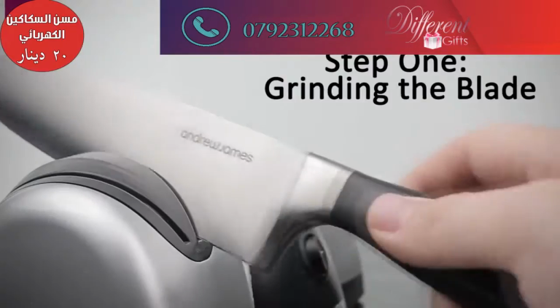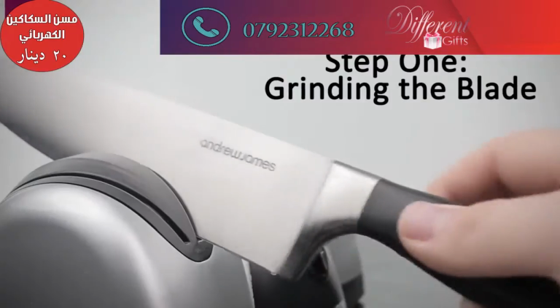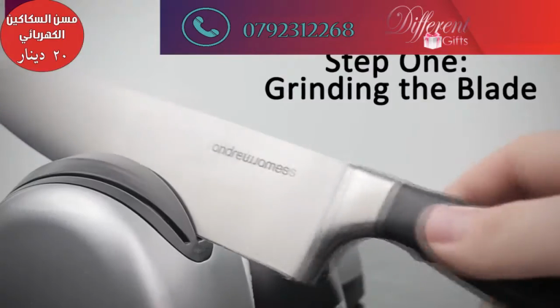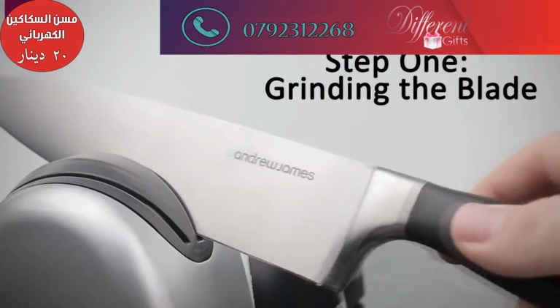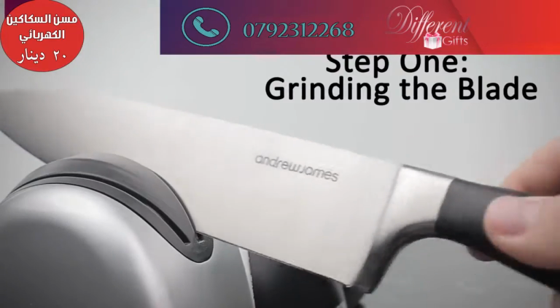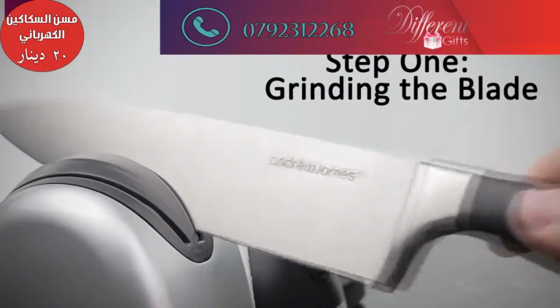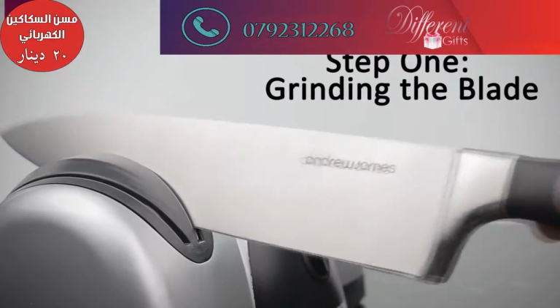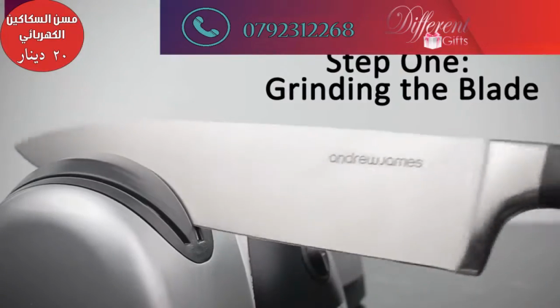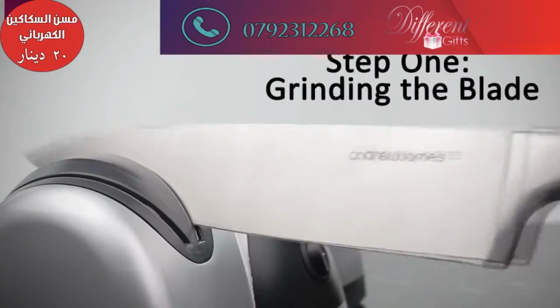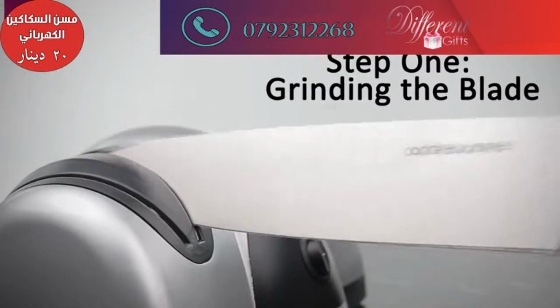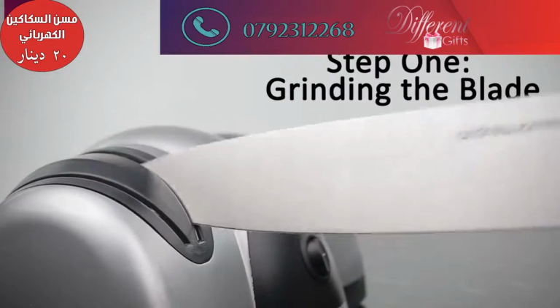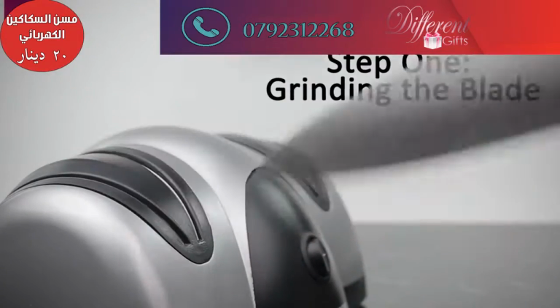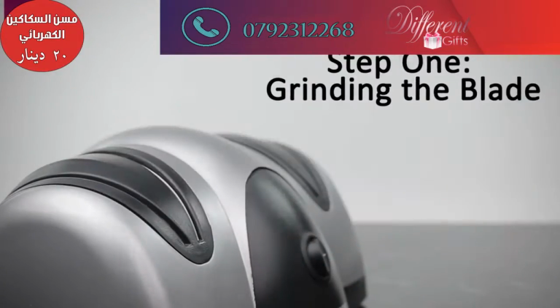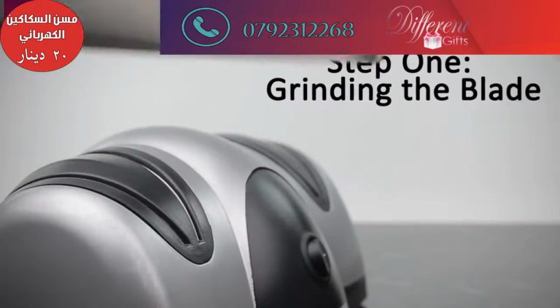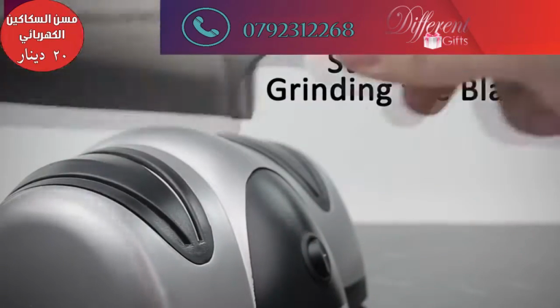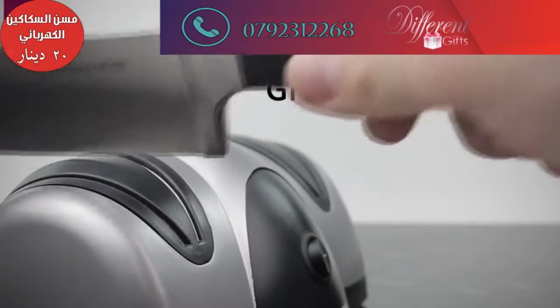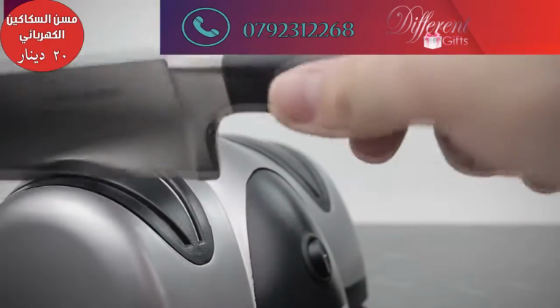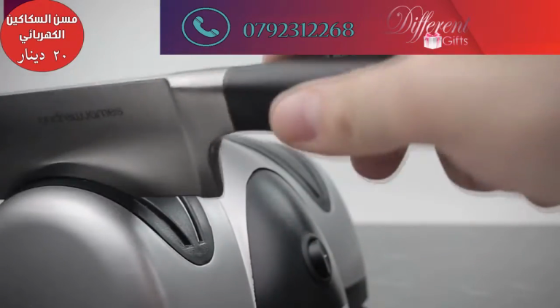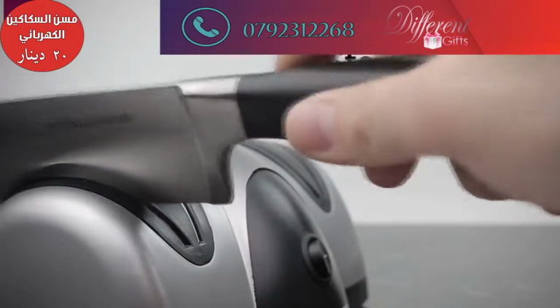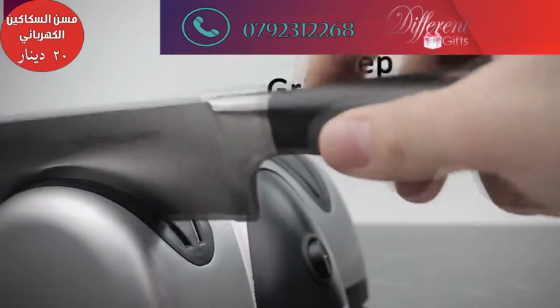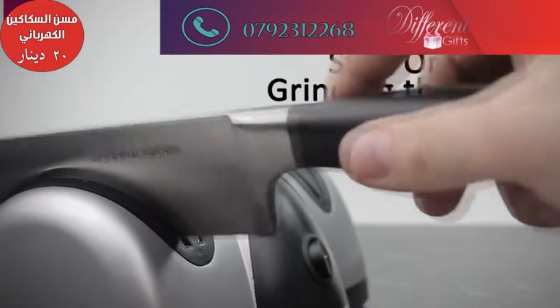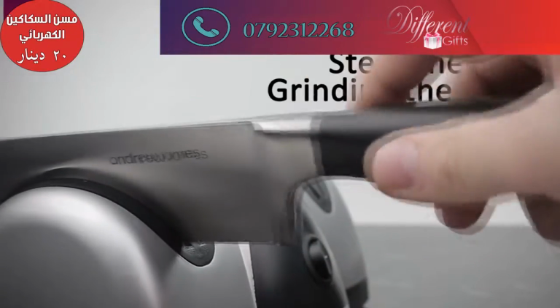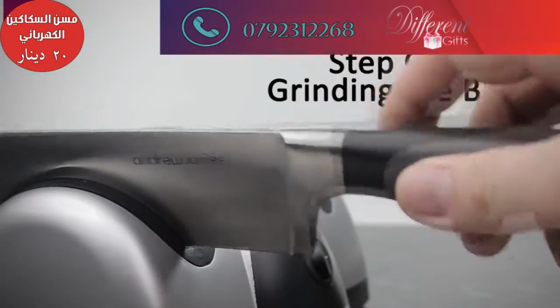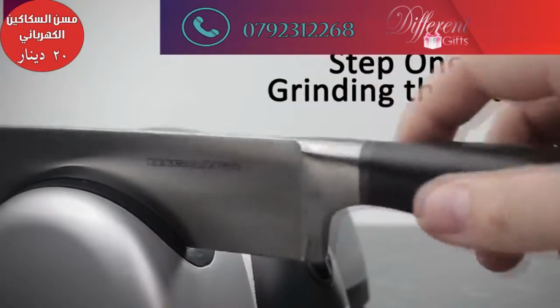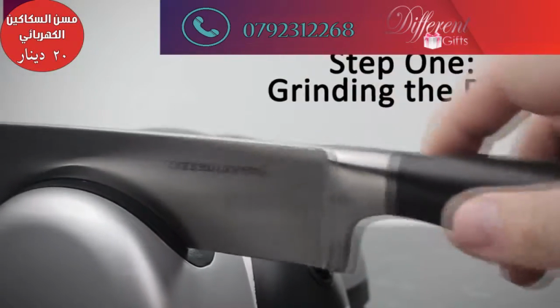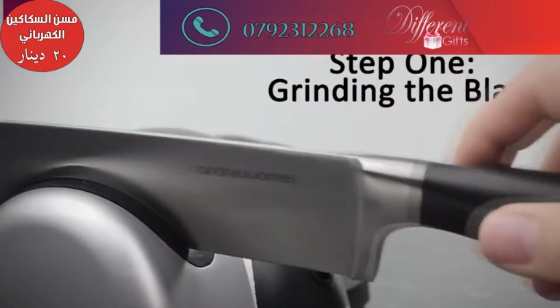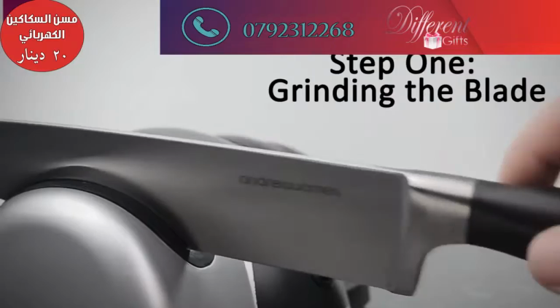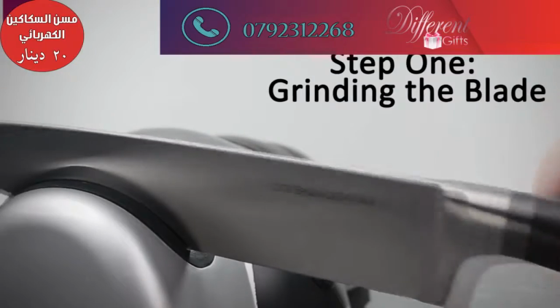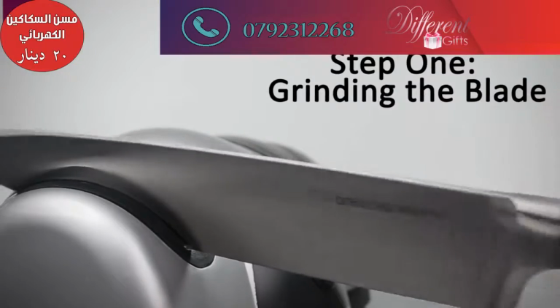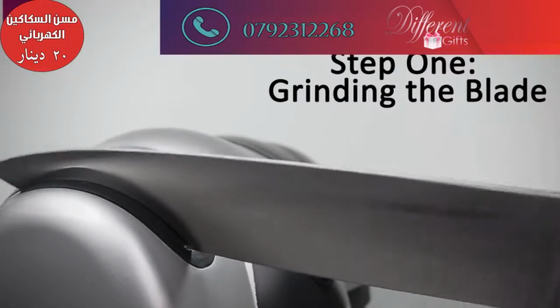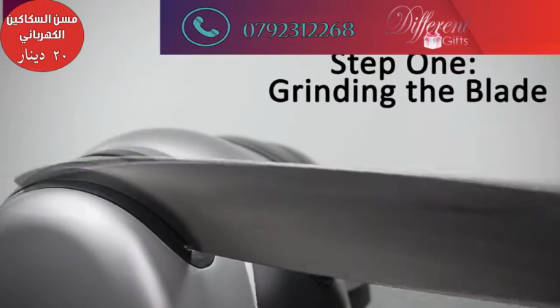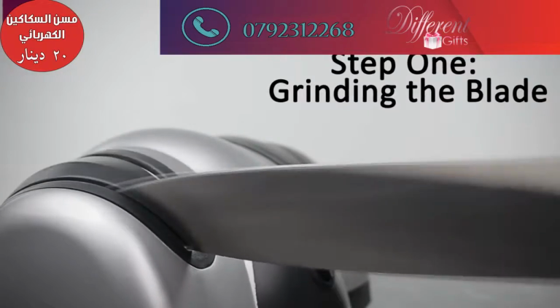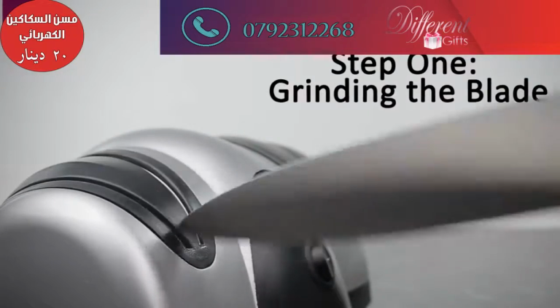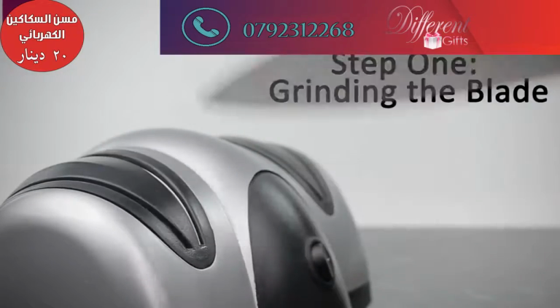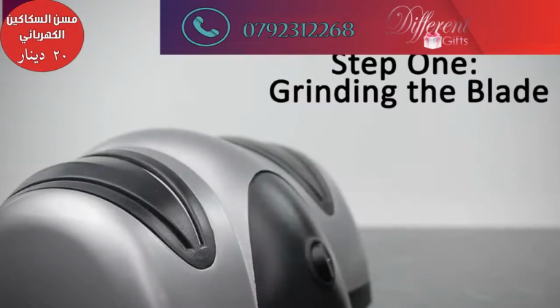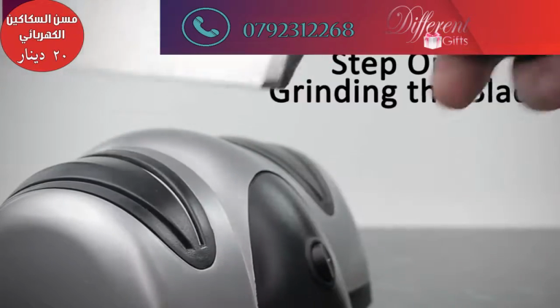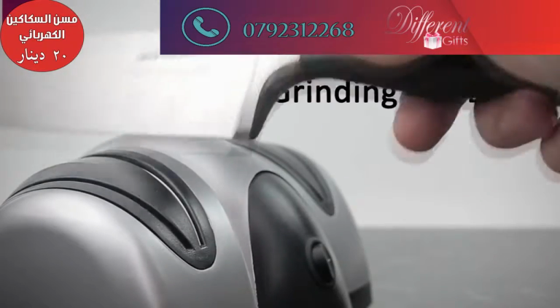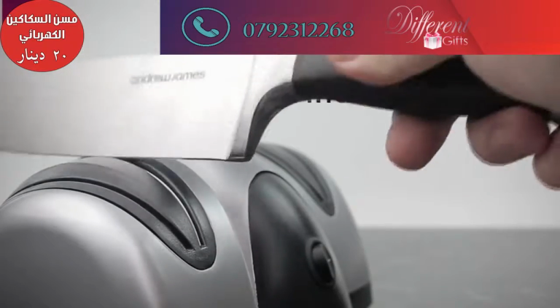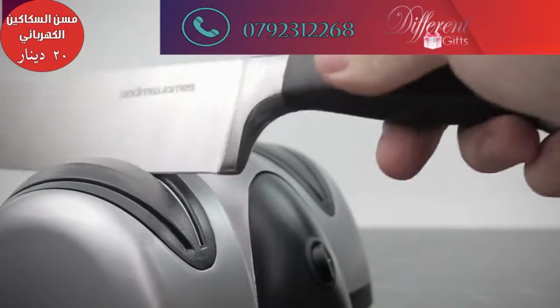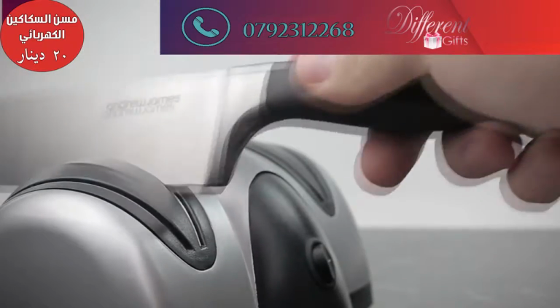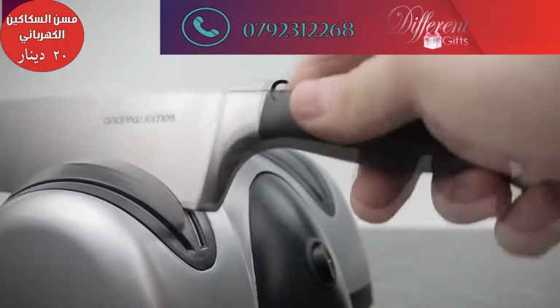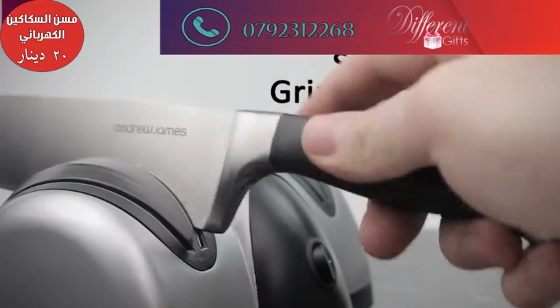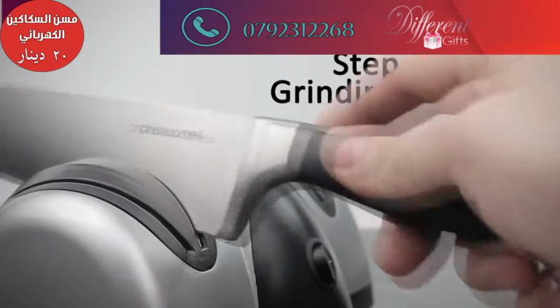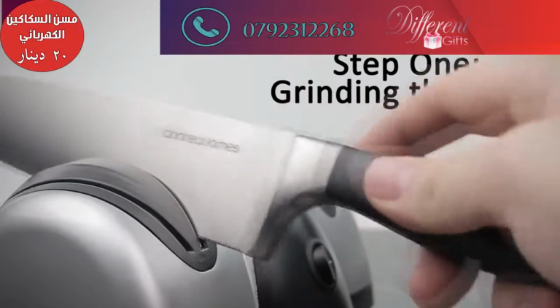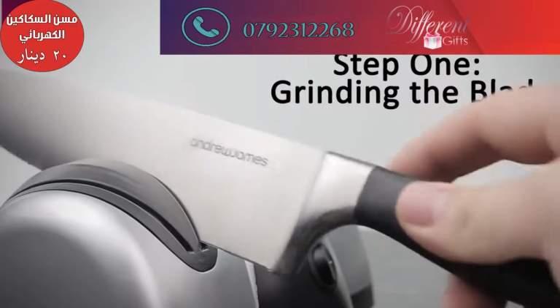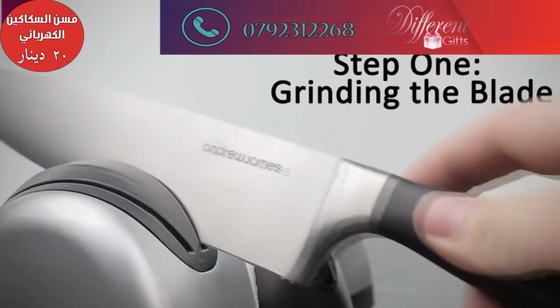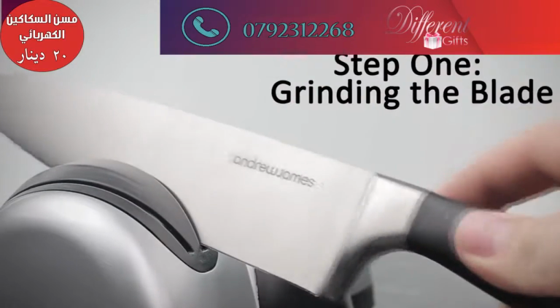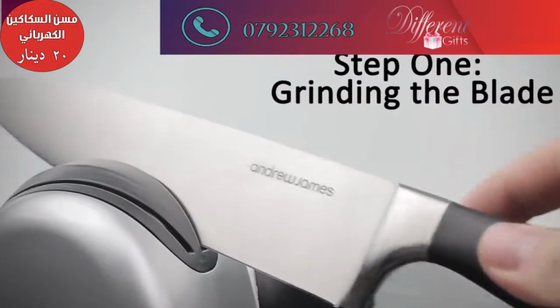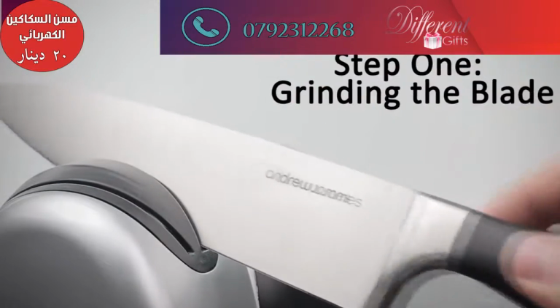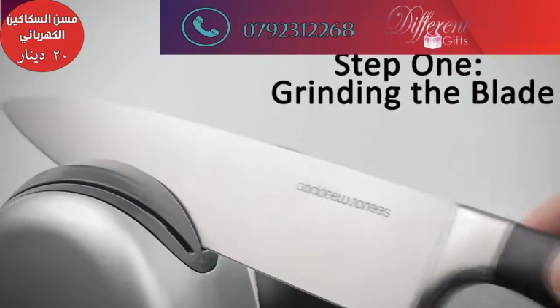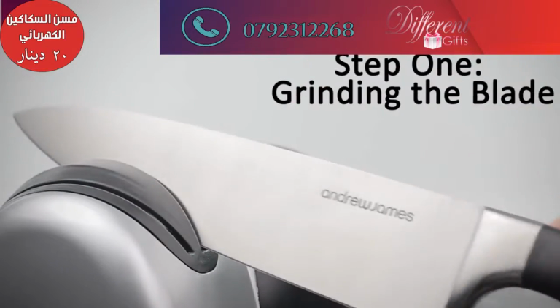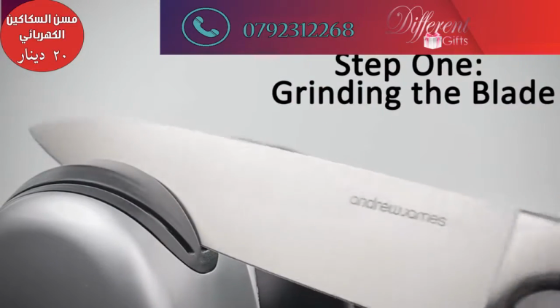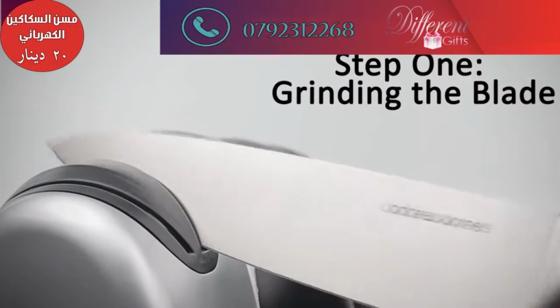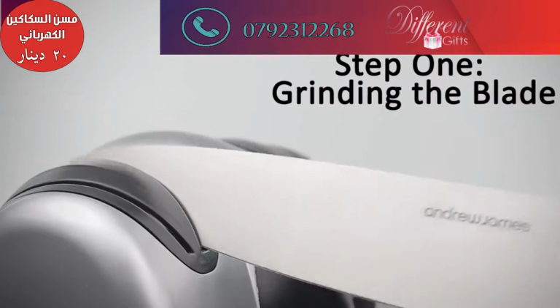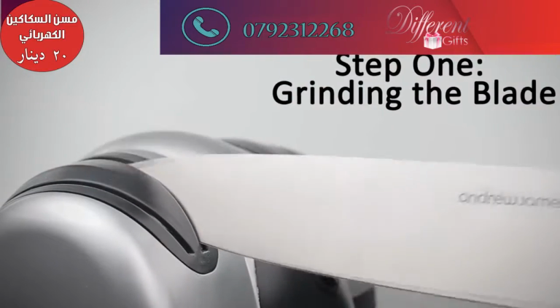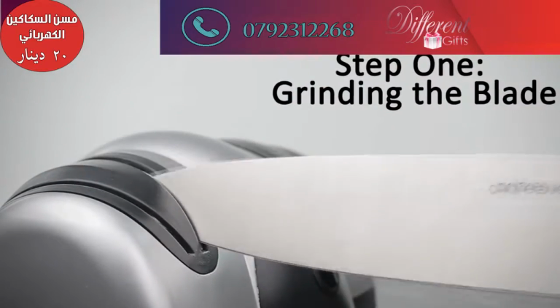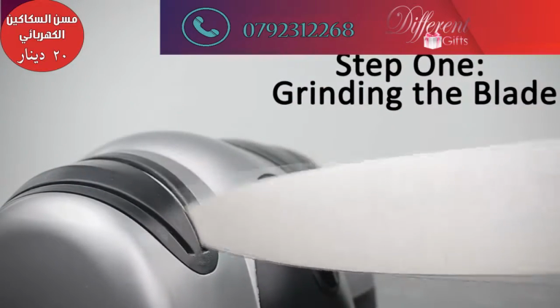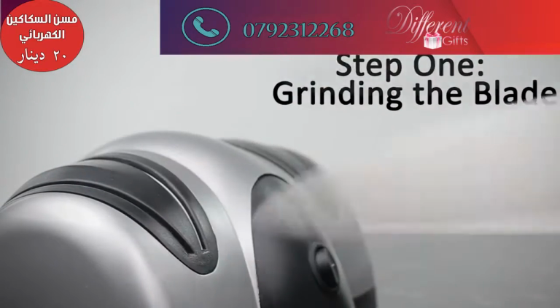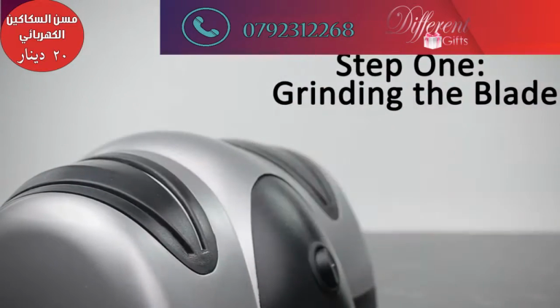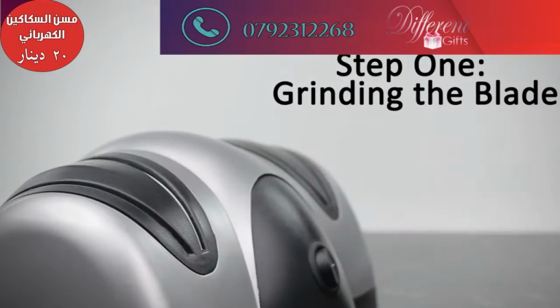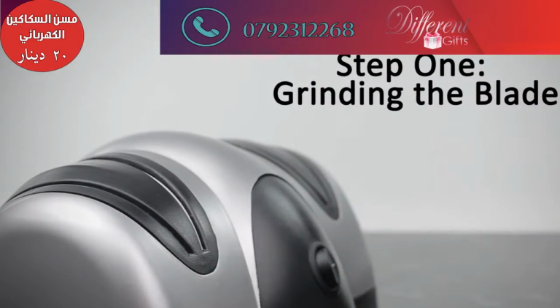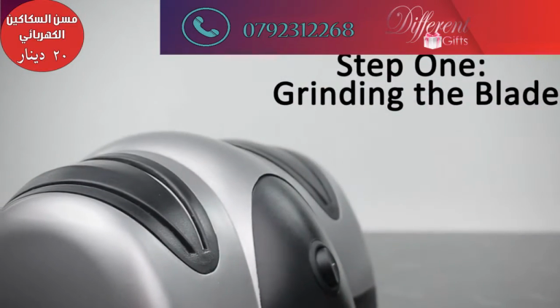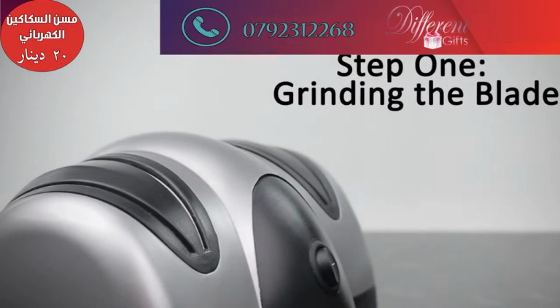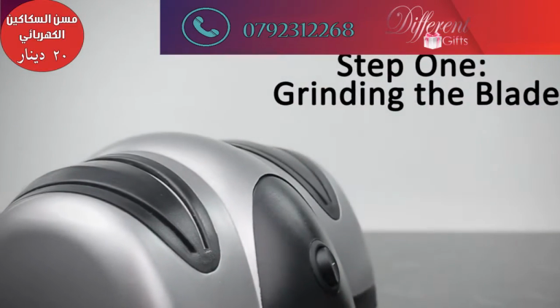The first stage allows you to grind both sides of your knife and is comfortable to use for both right and left handed users.